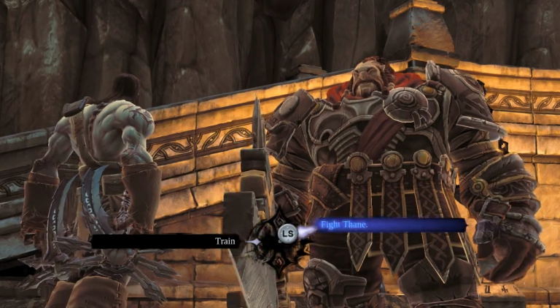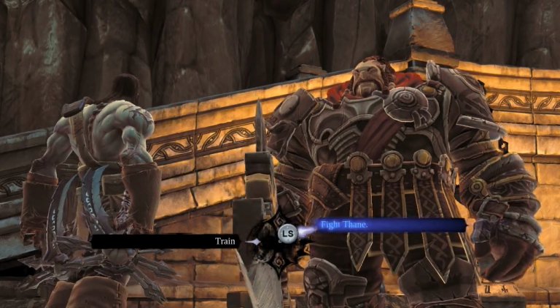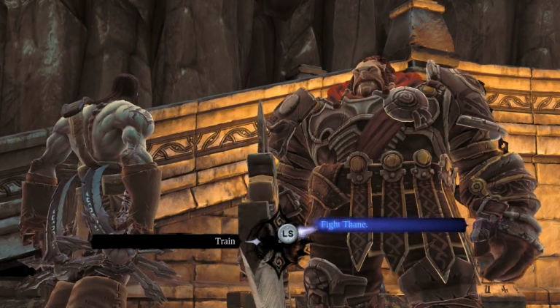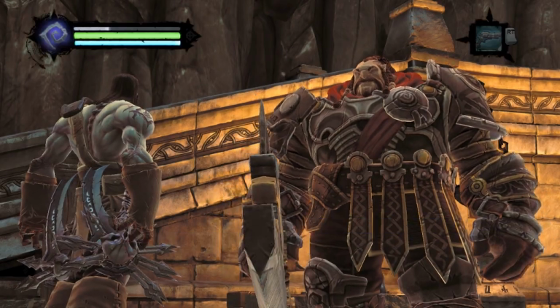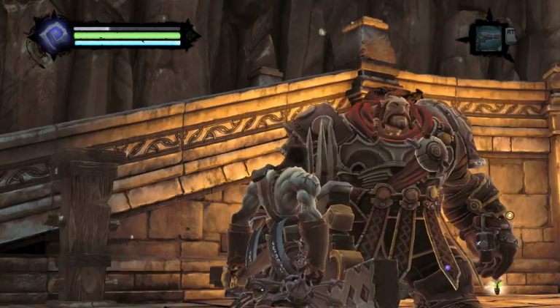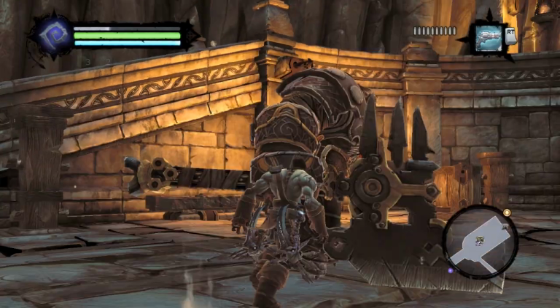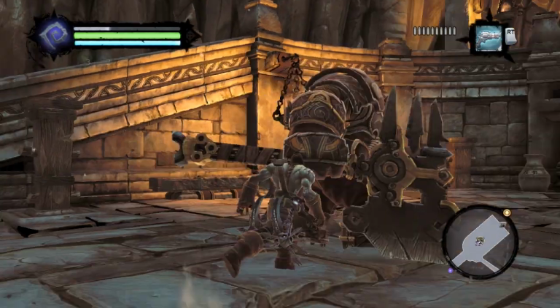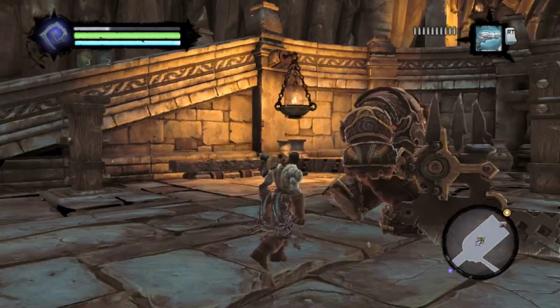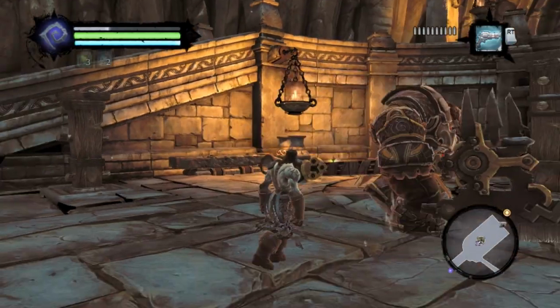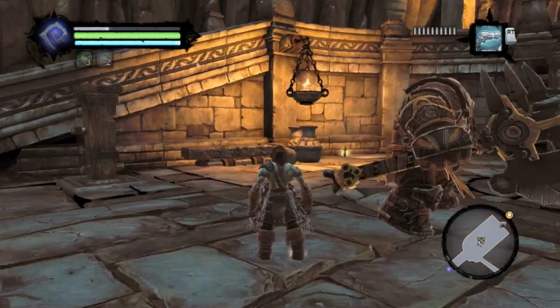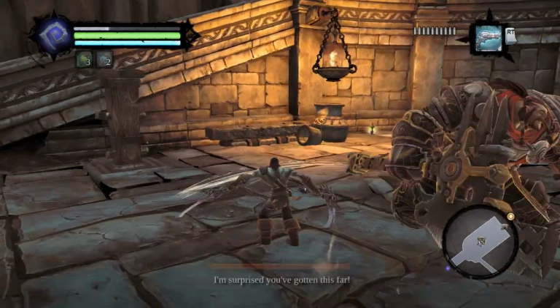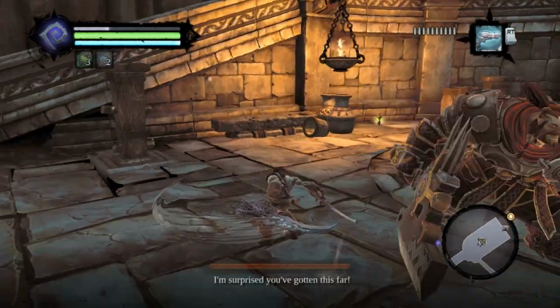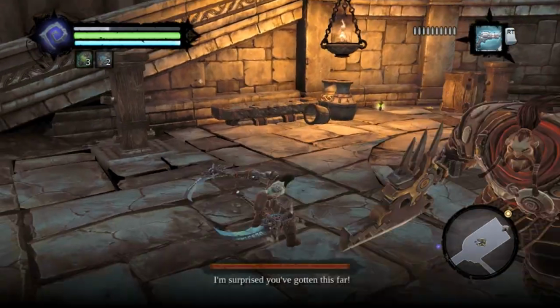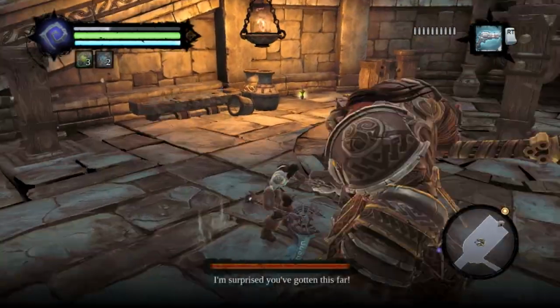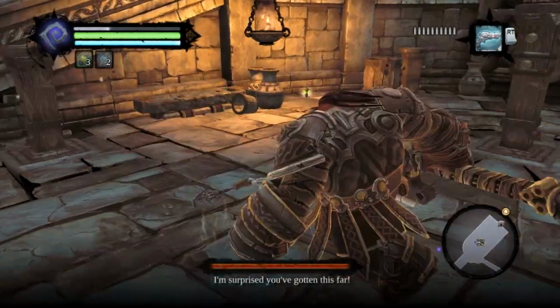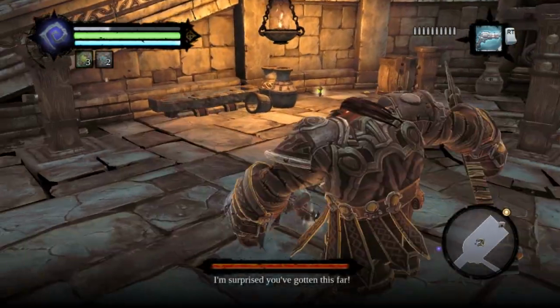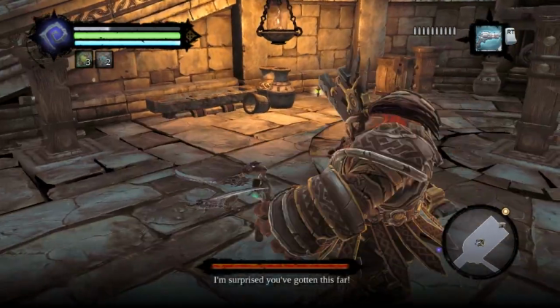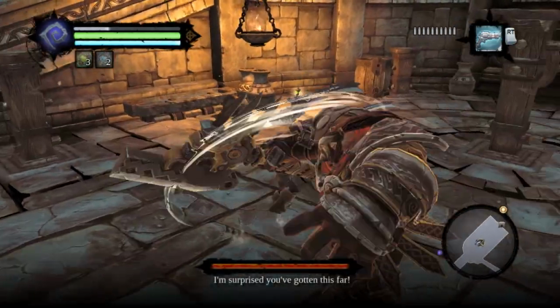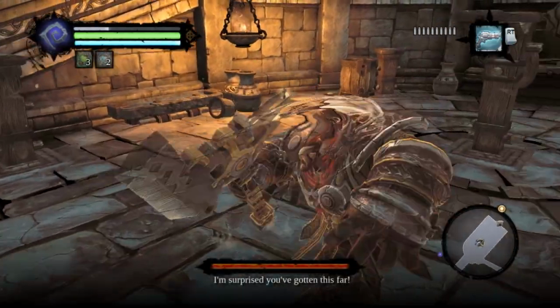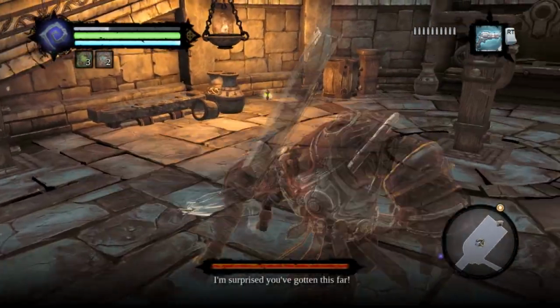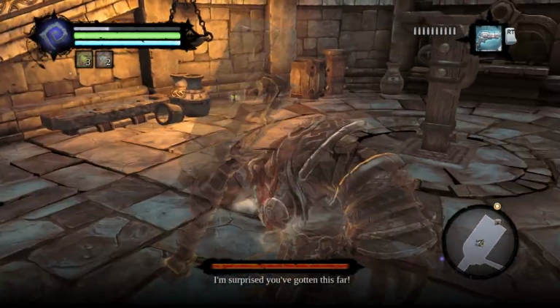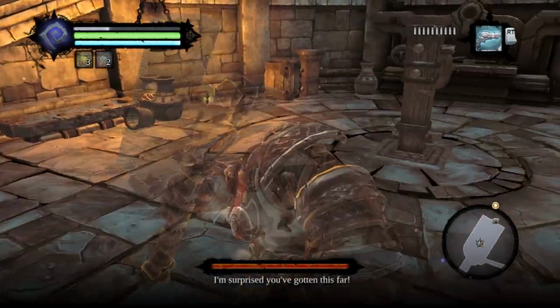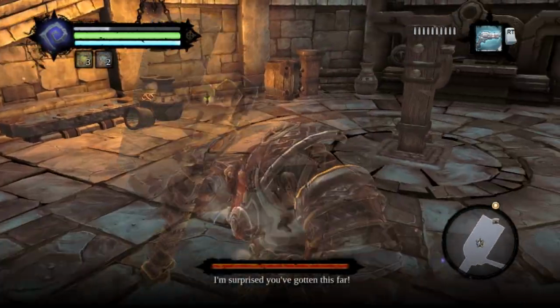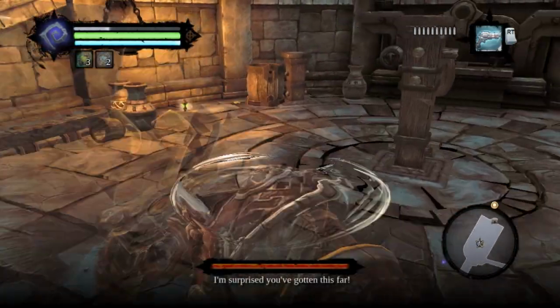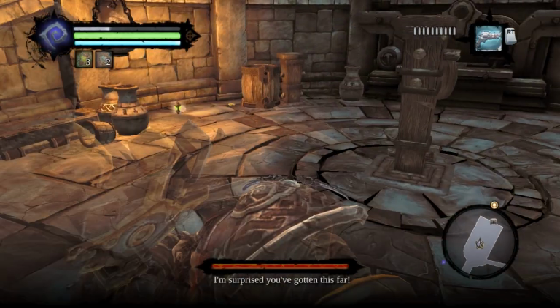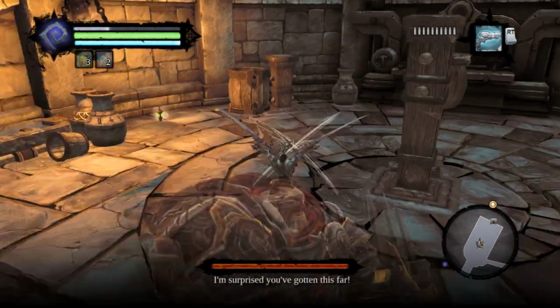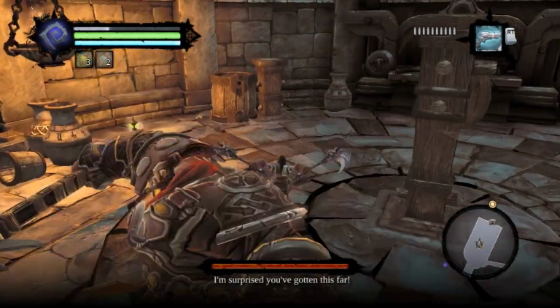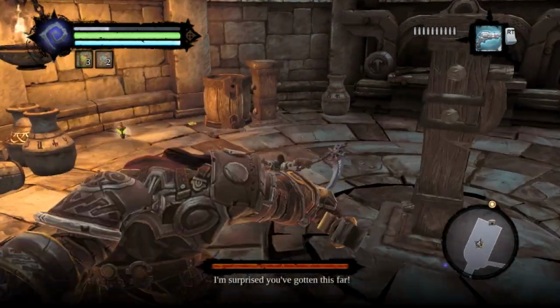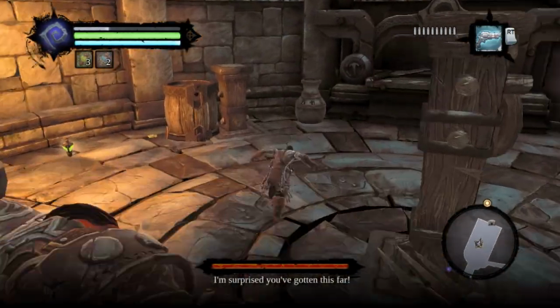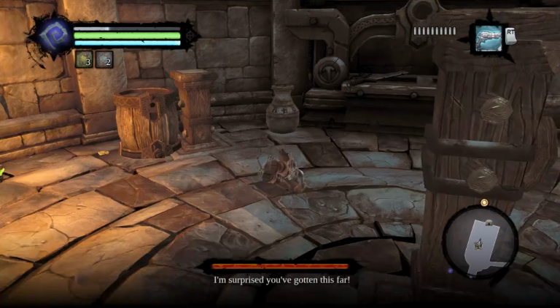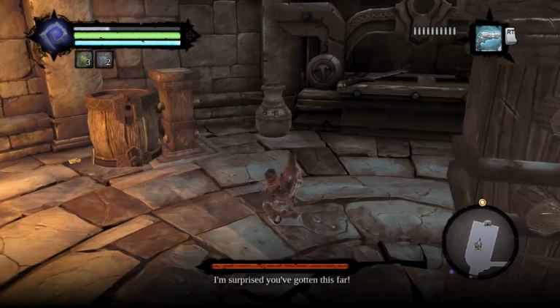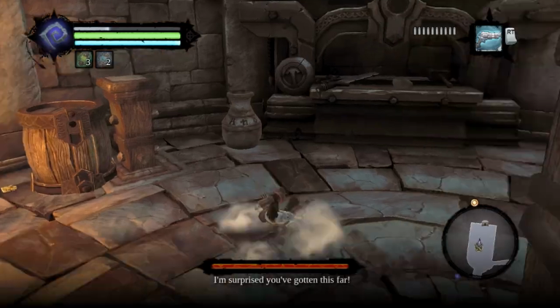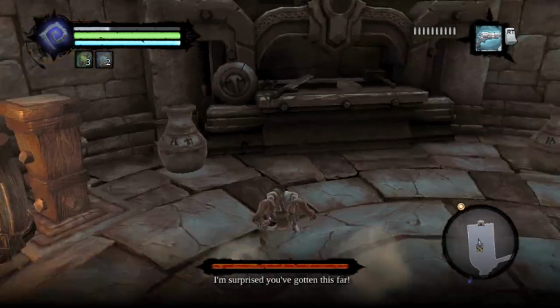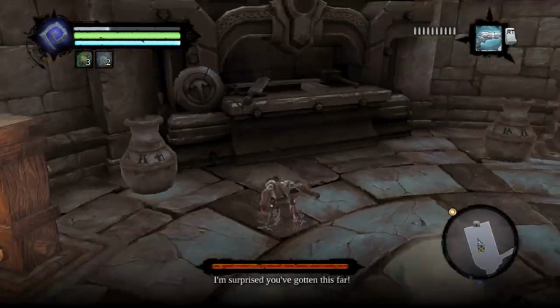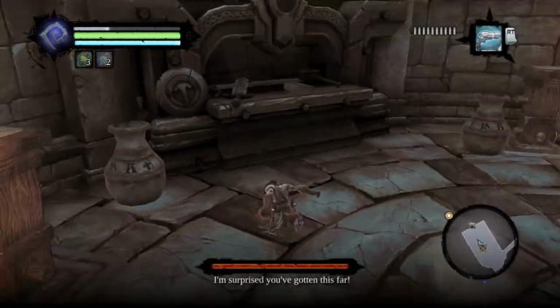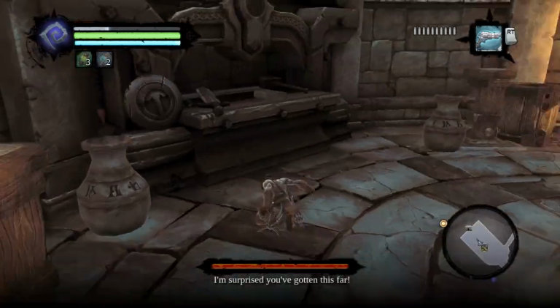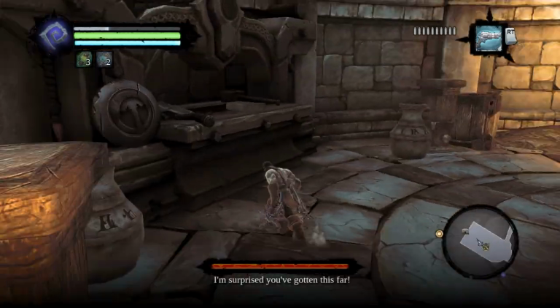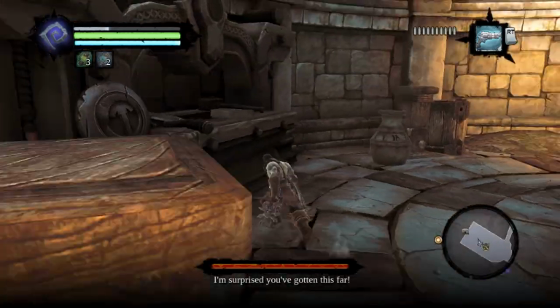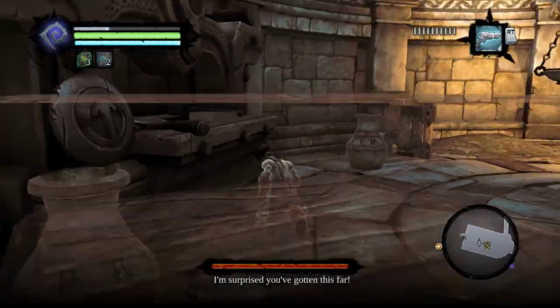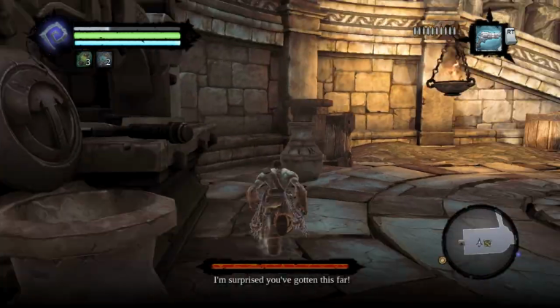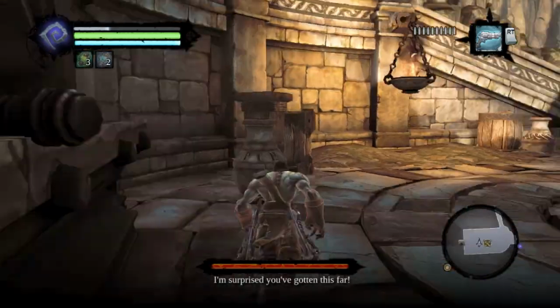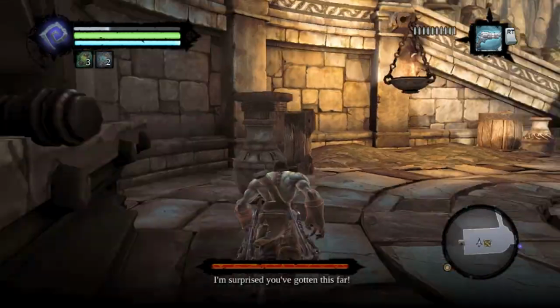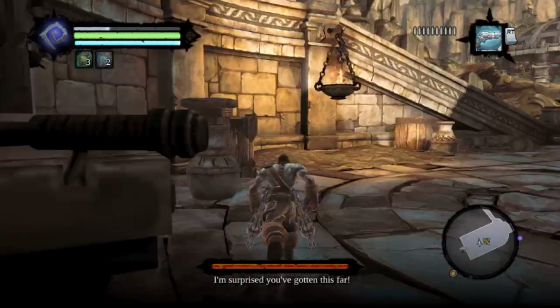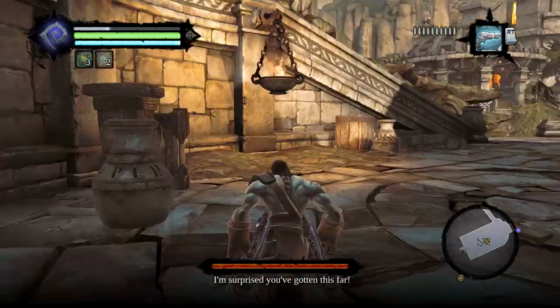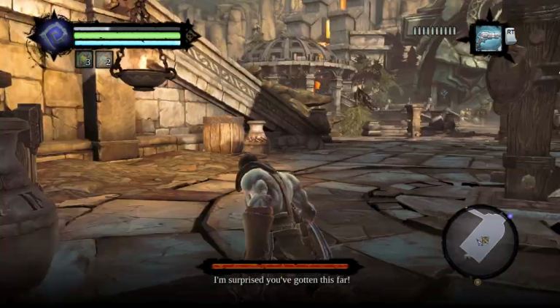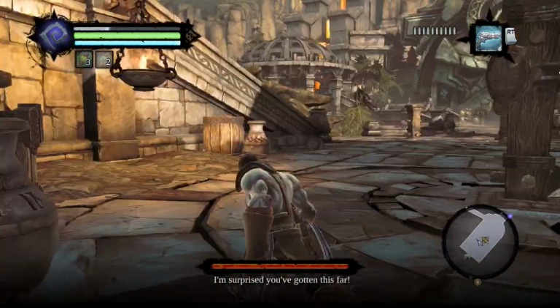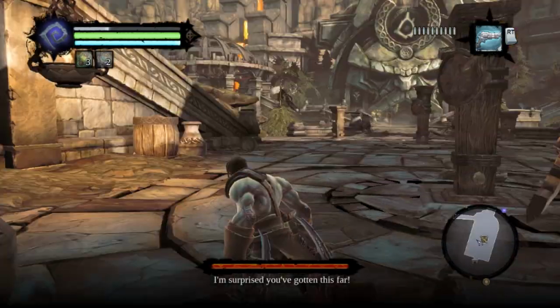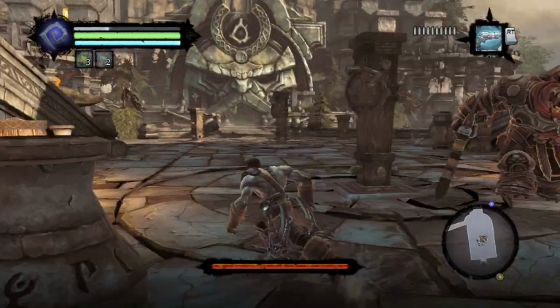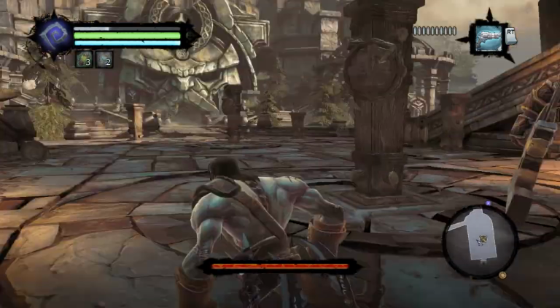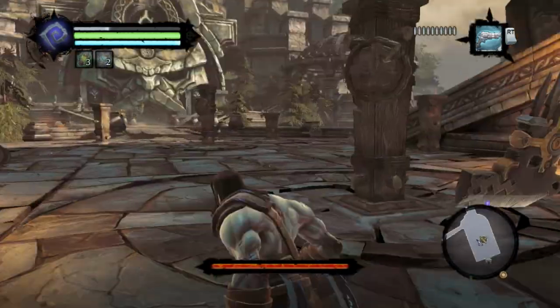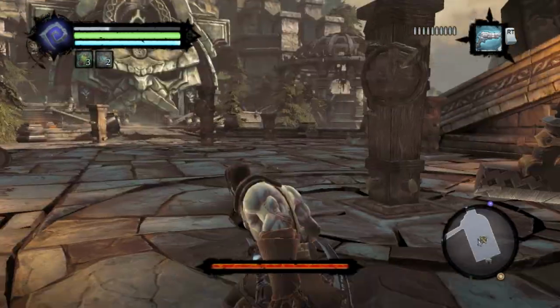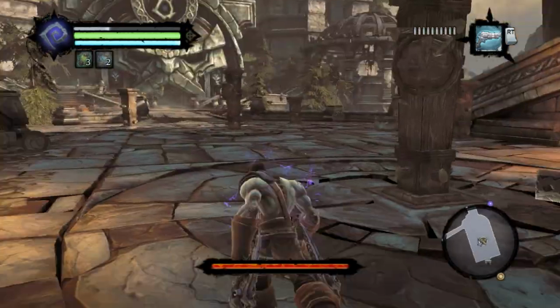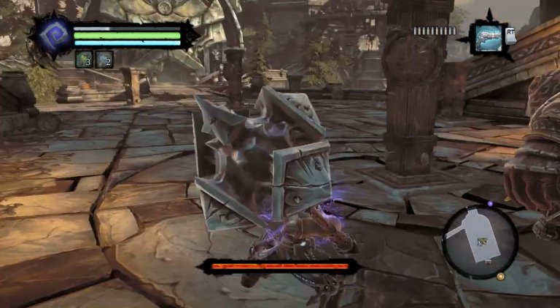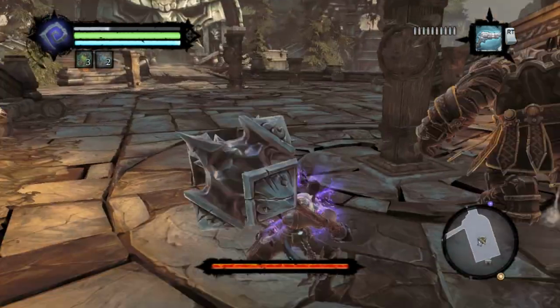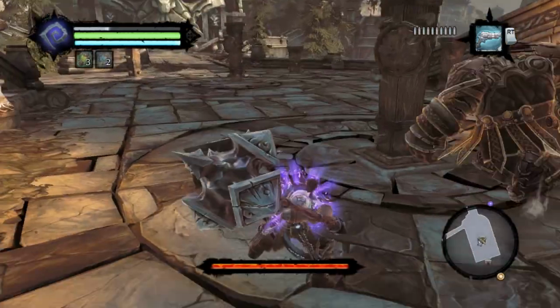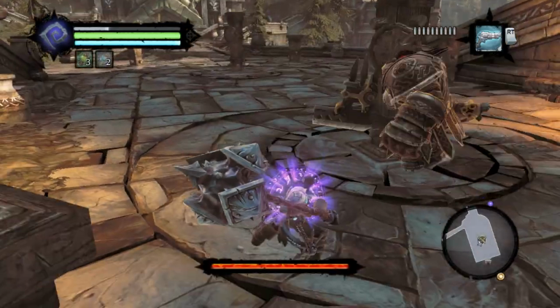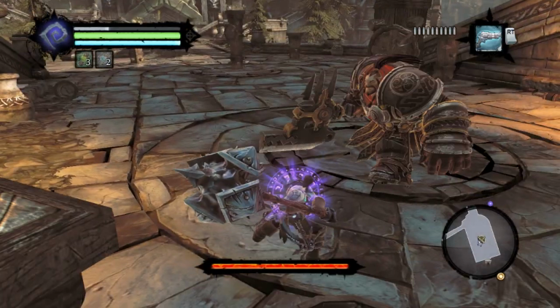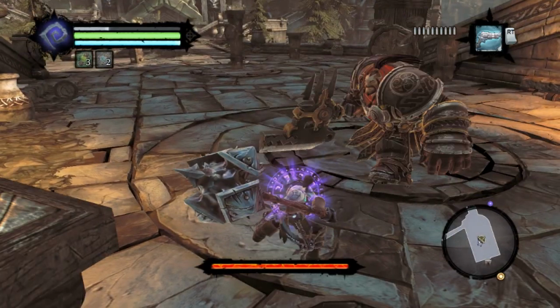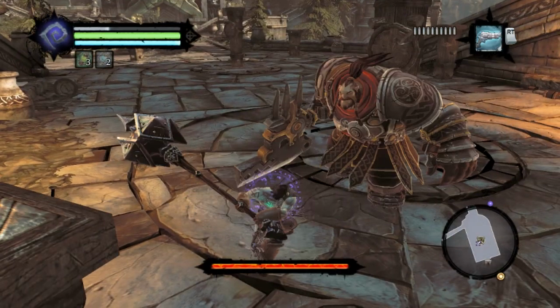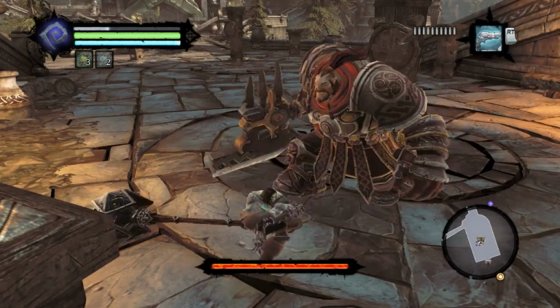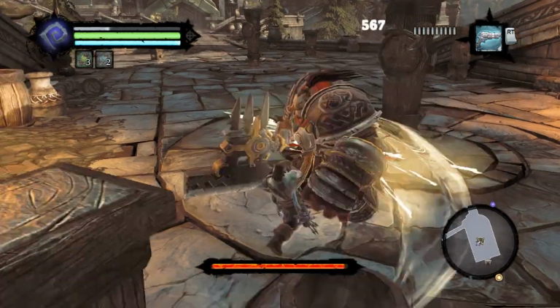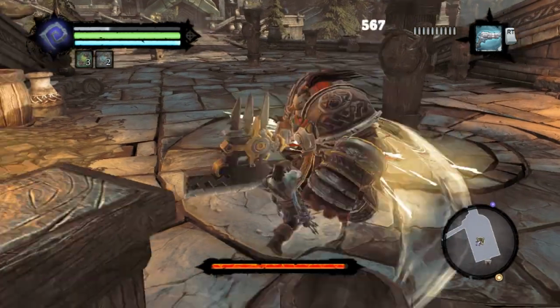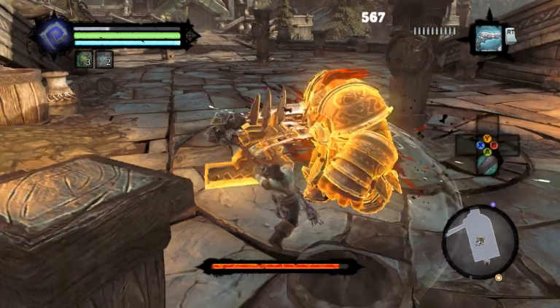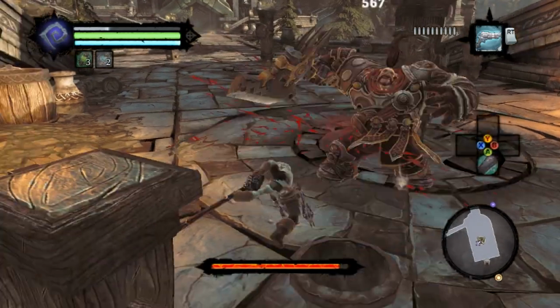So there he is — select the fight him button. Now the important thing to know about fighting Thane is that you gotta keep dodging.